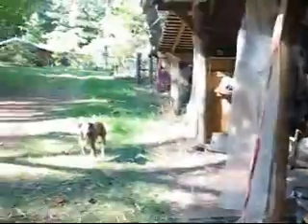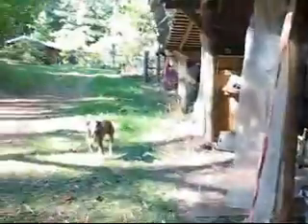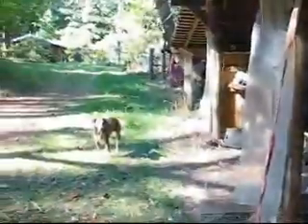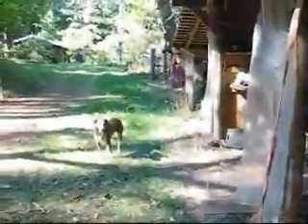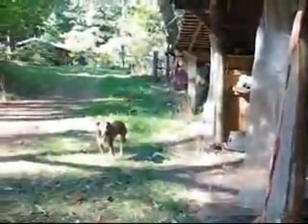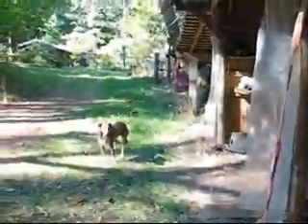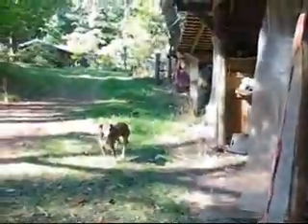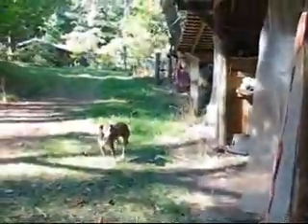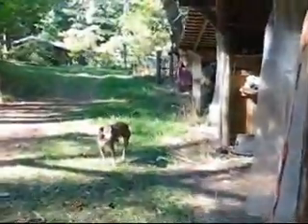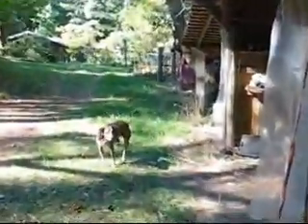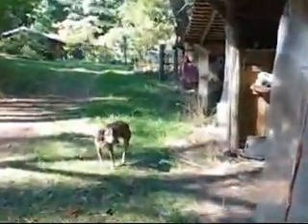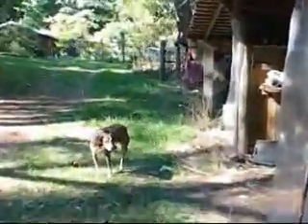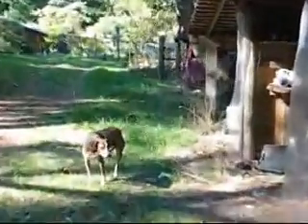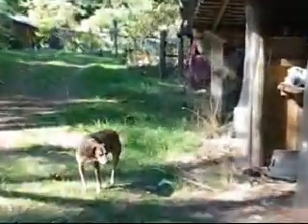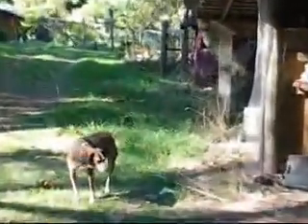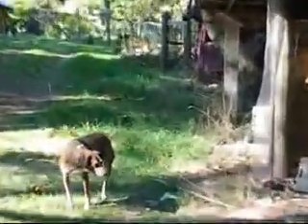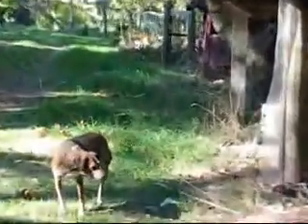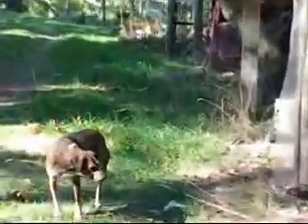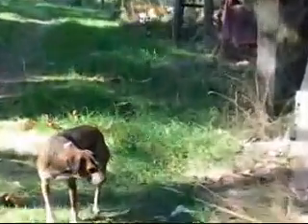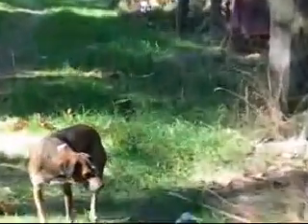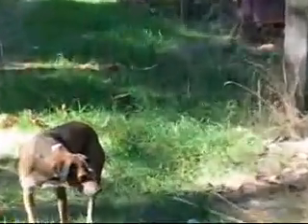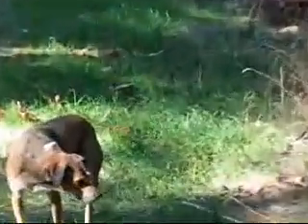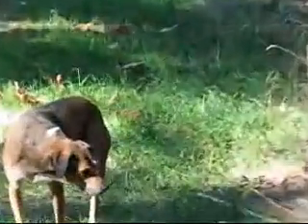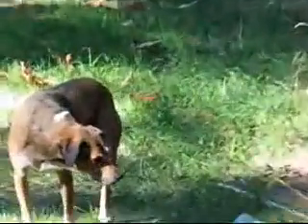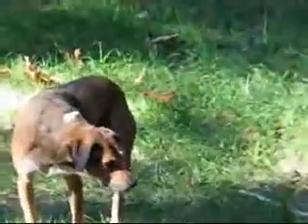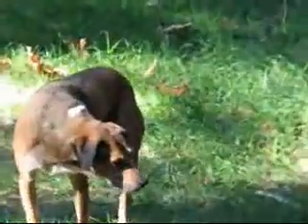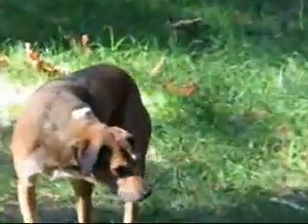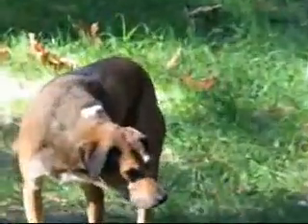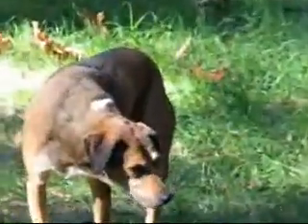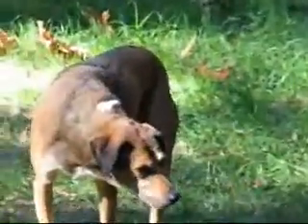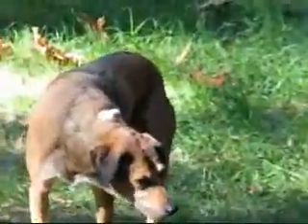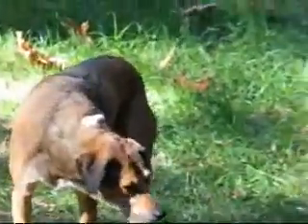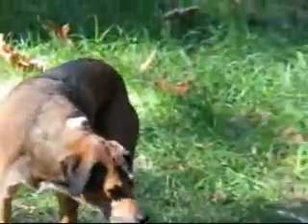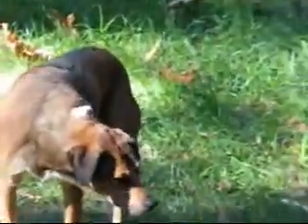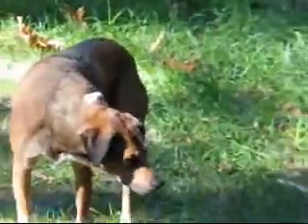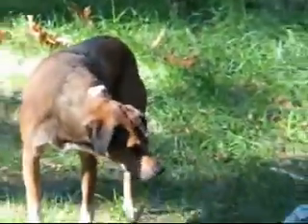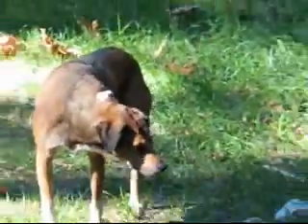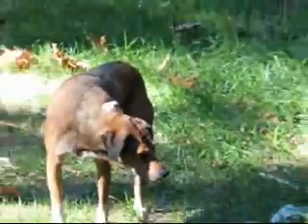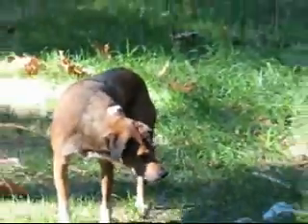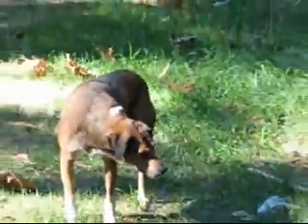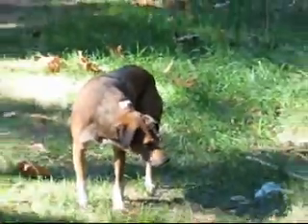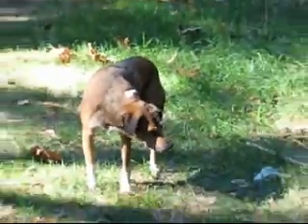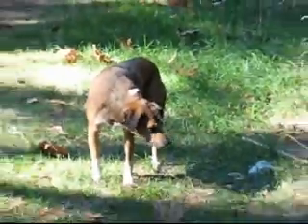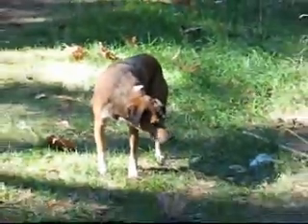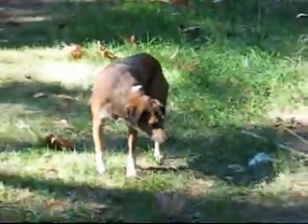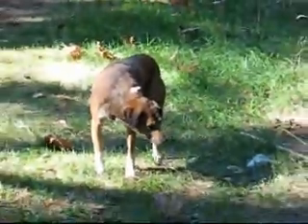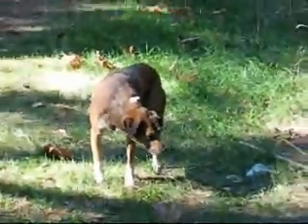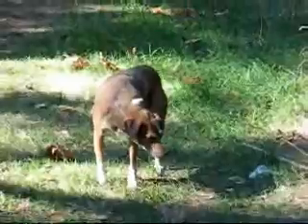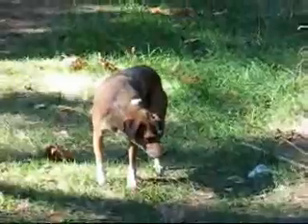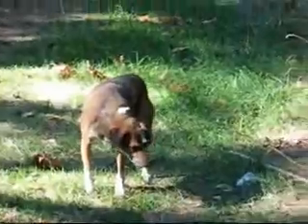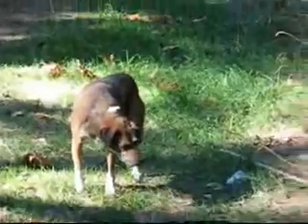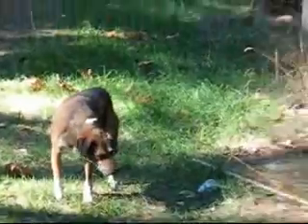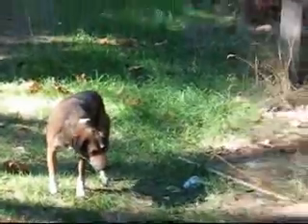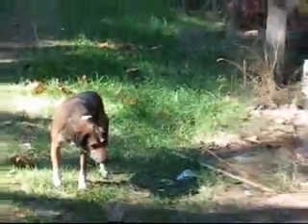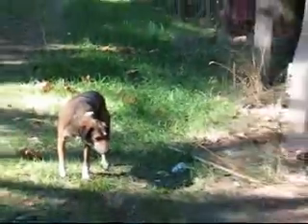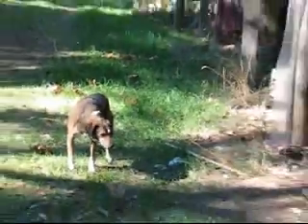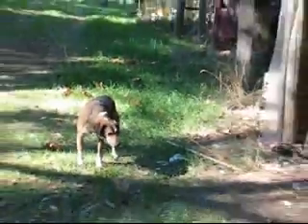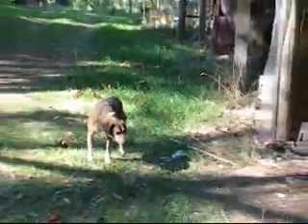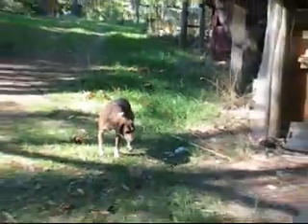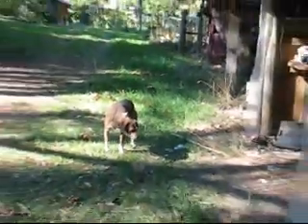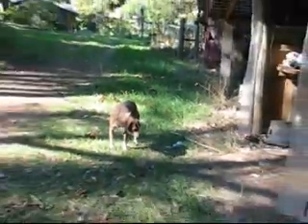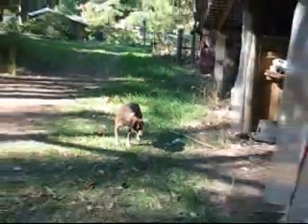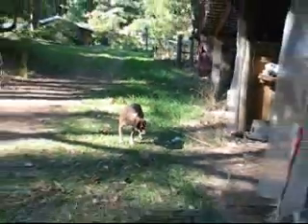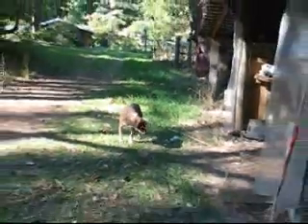My dog — she always hangs out with me. Good company.